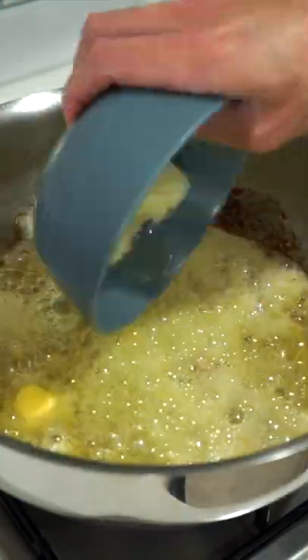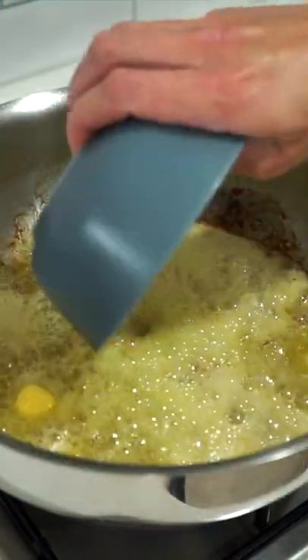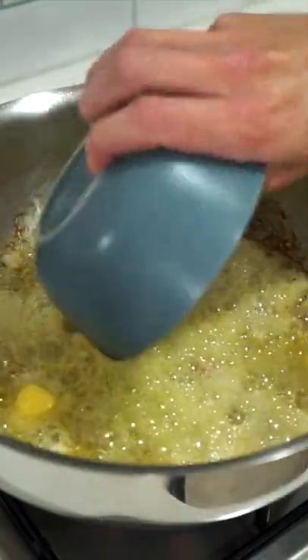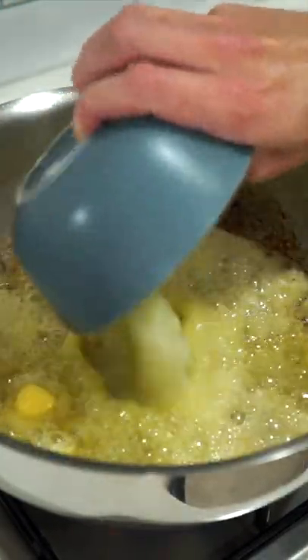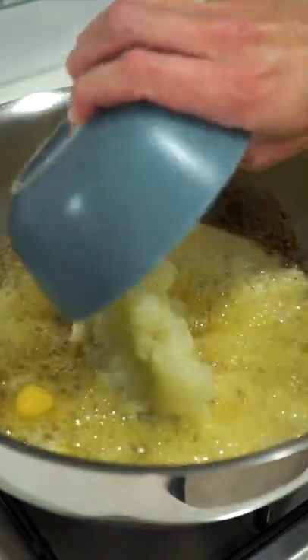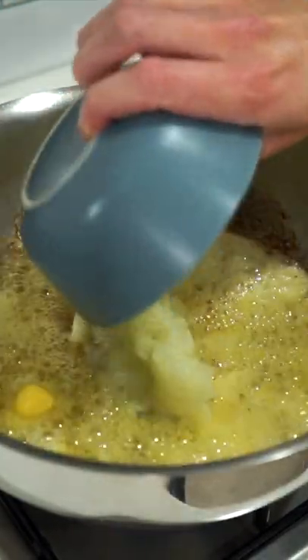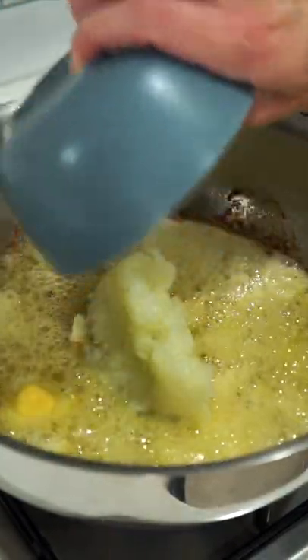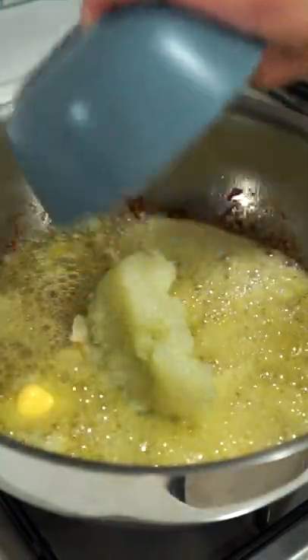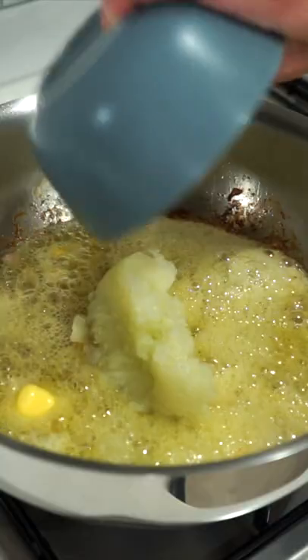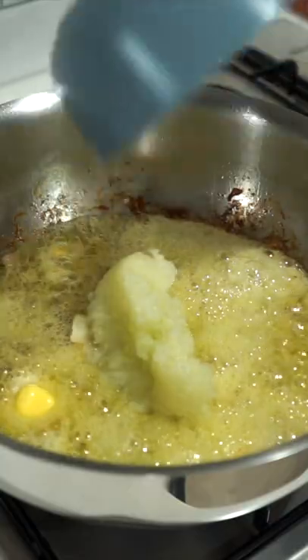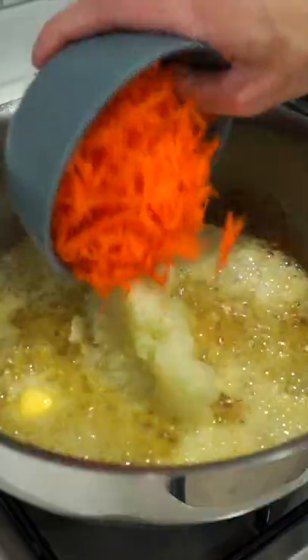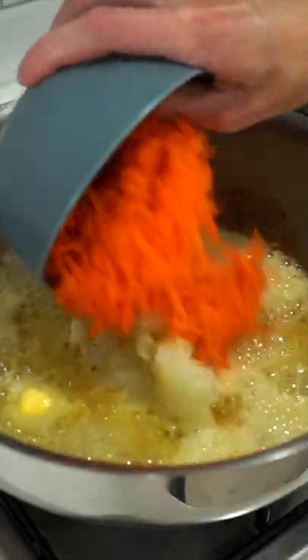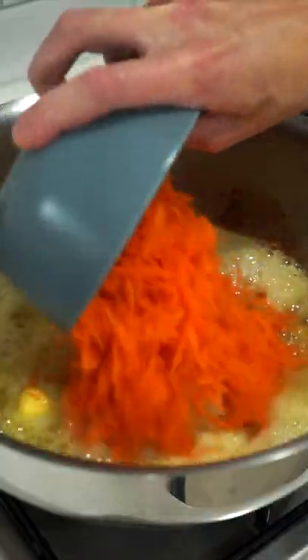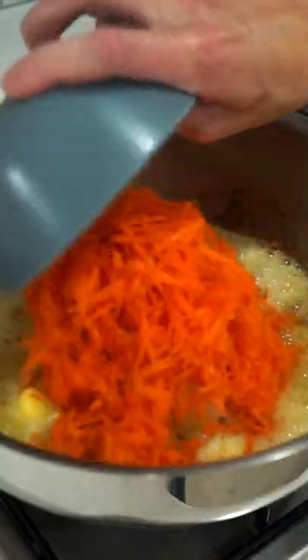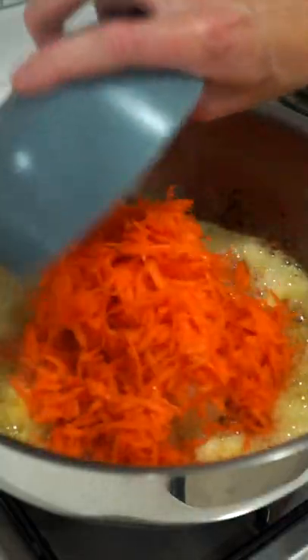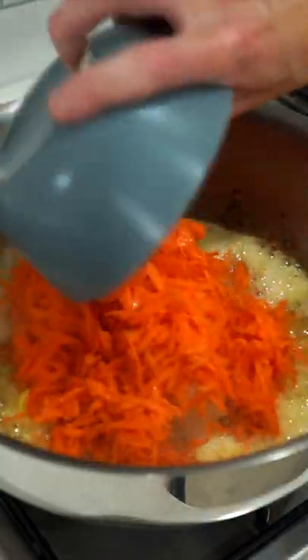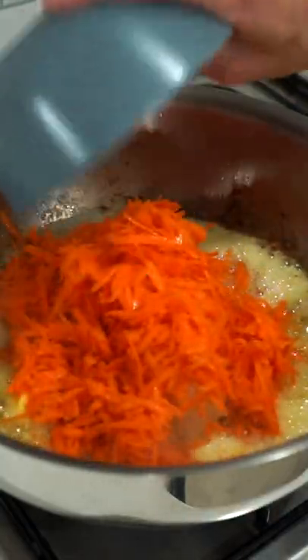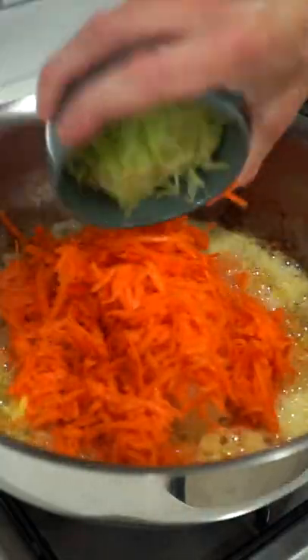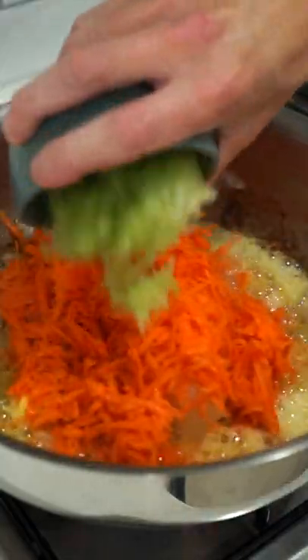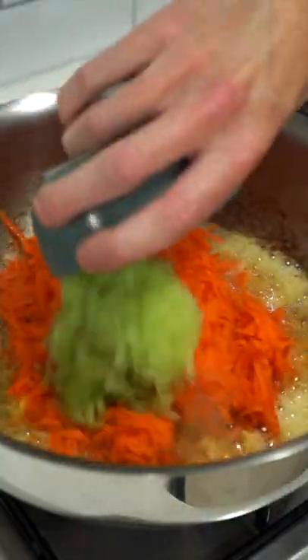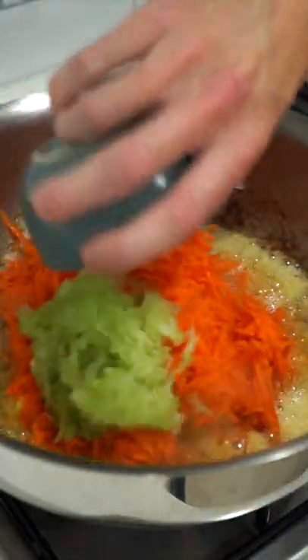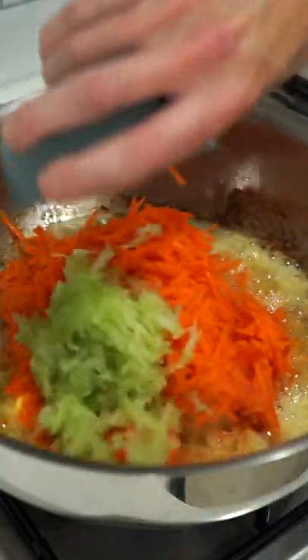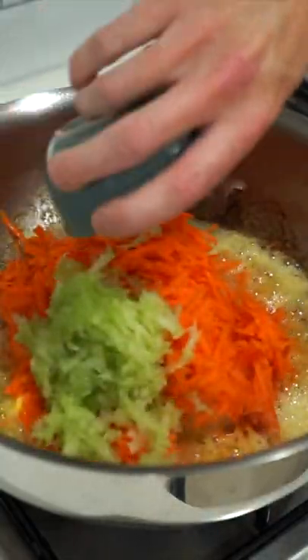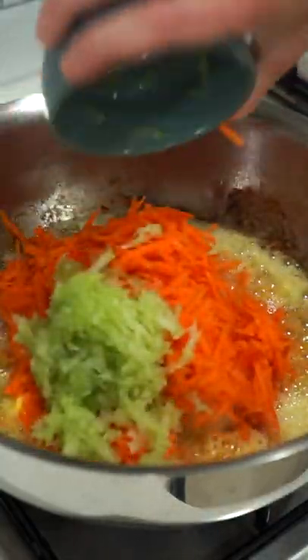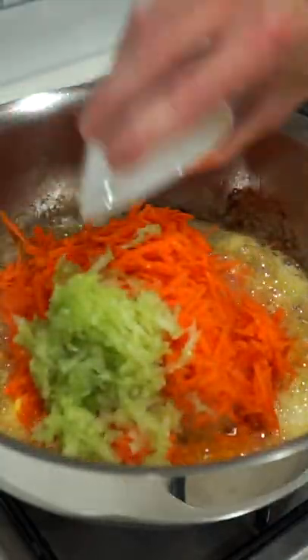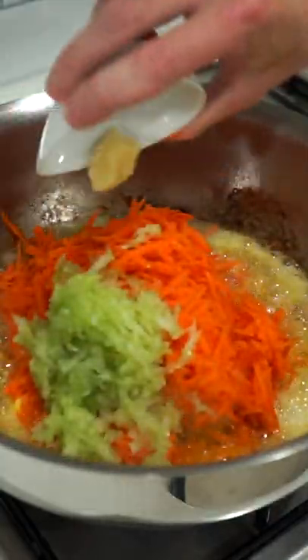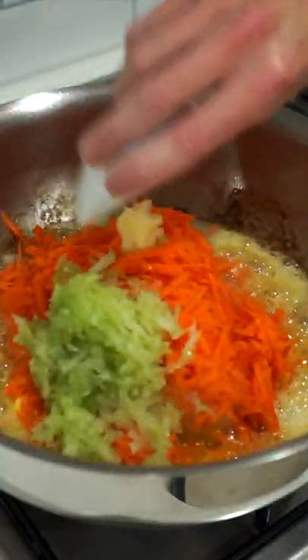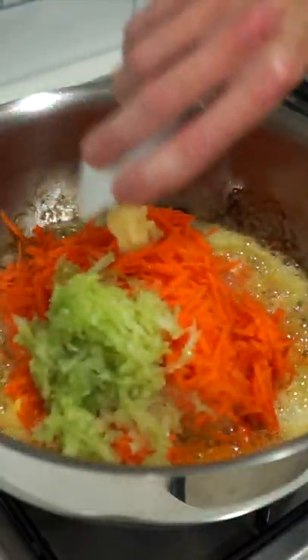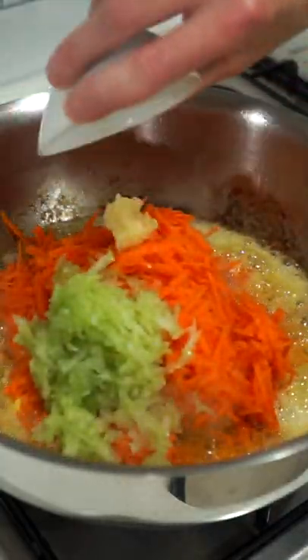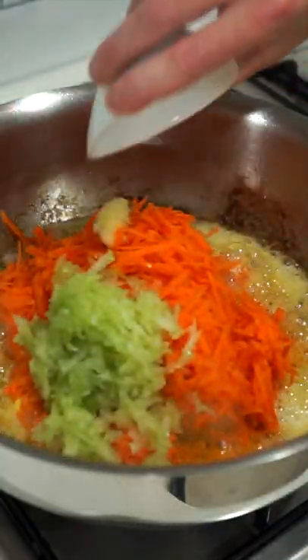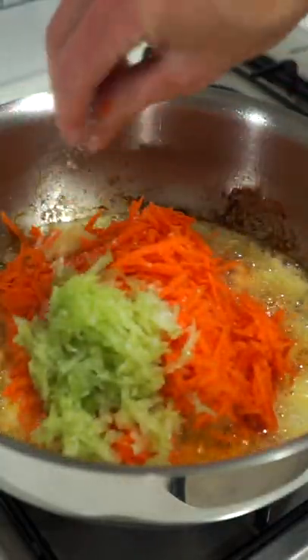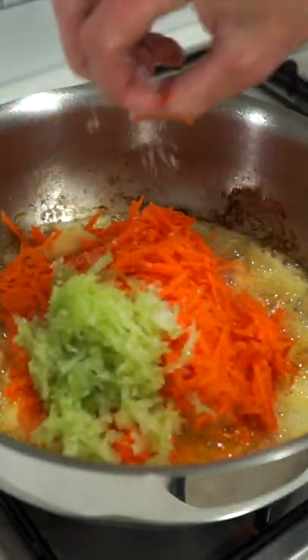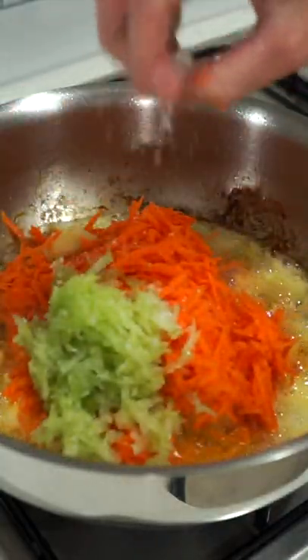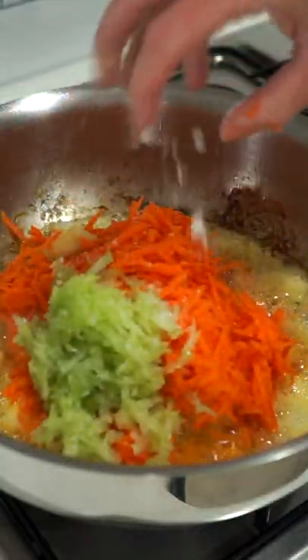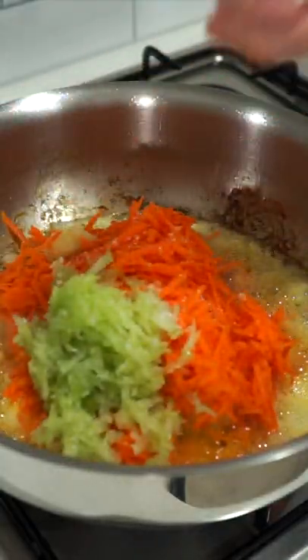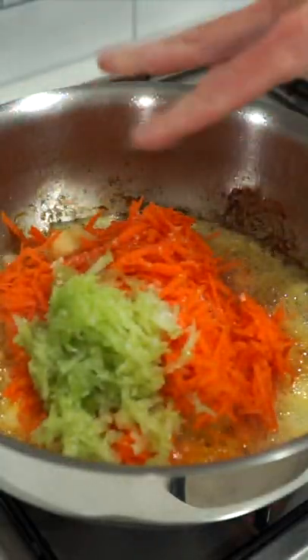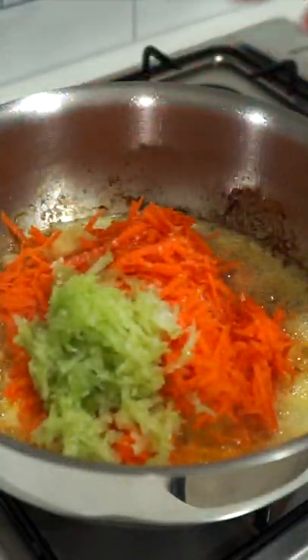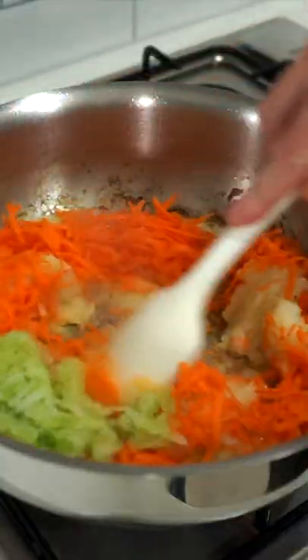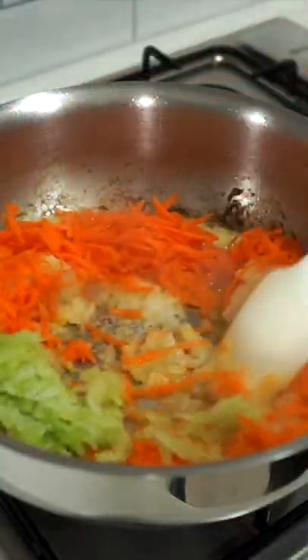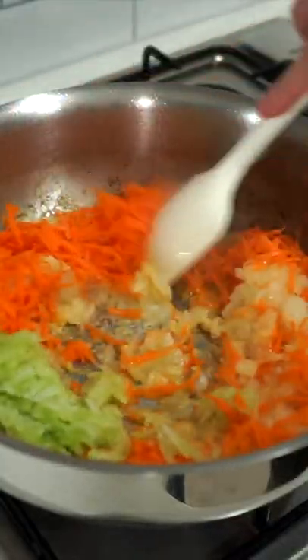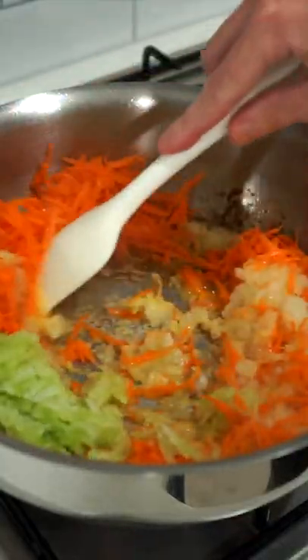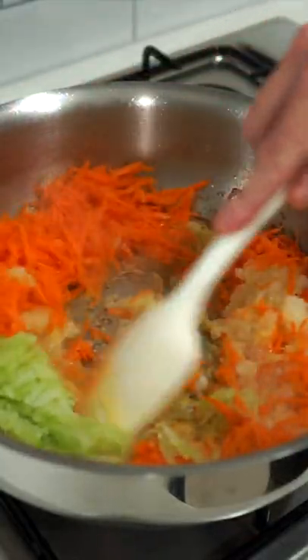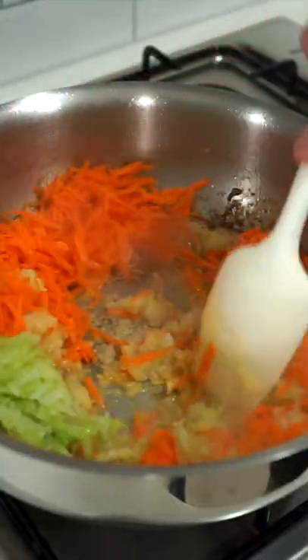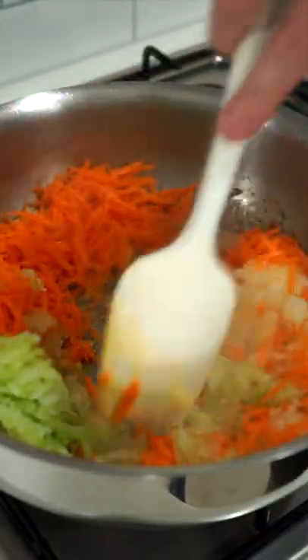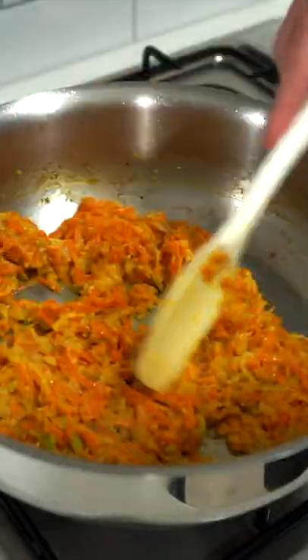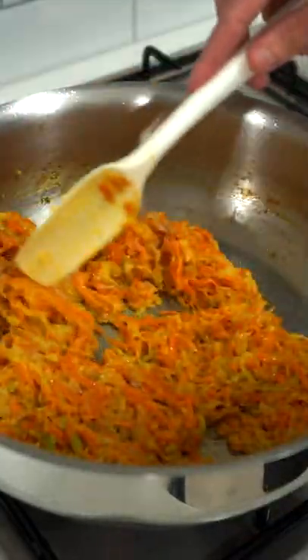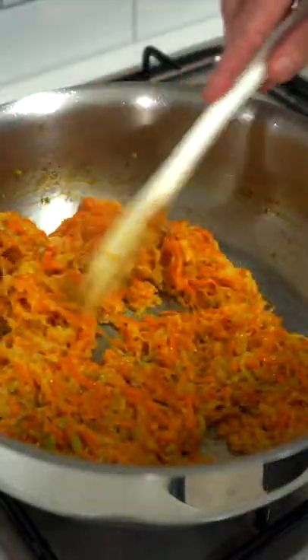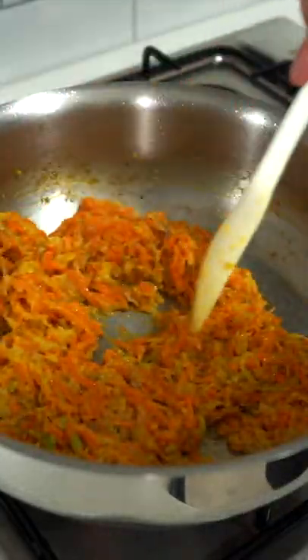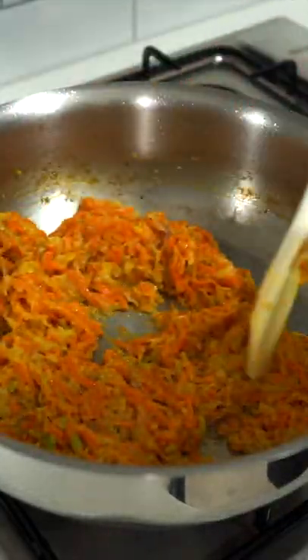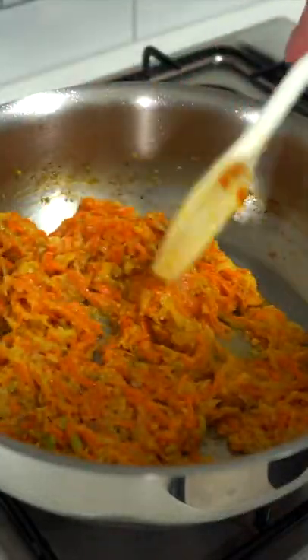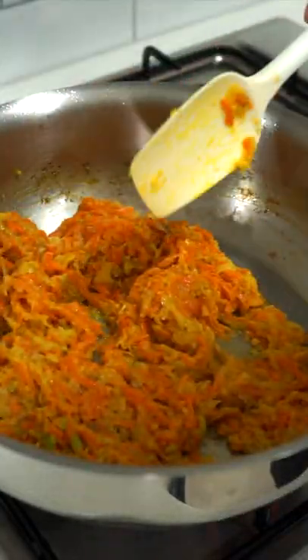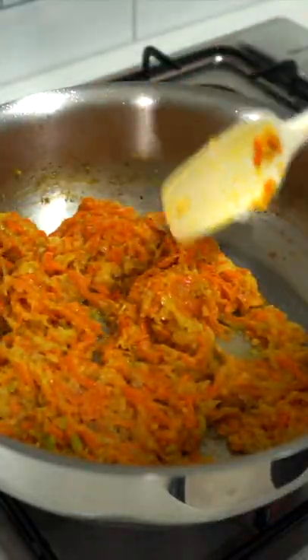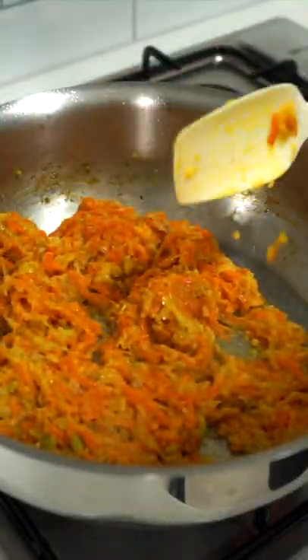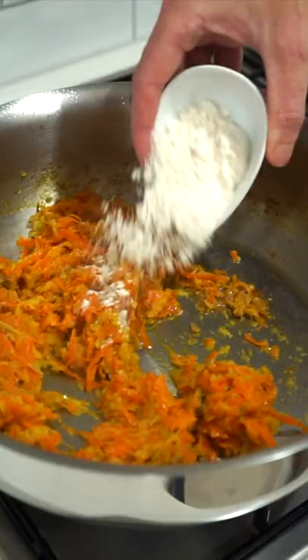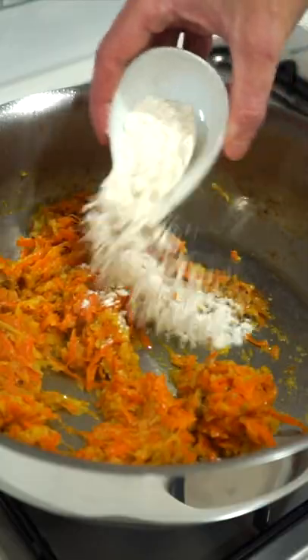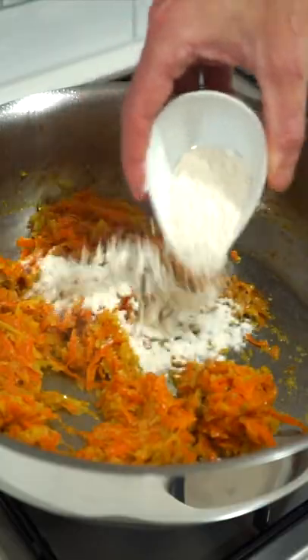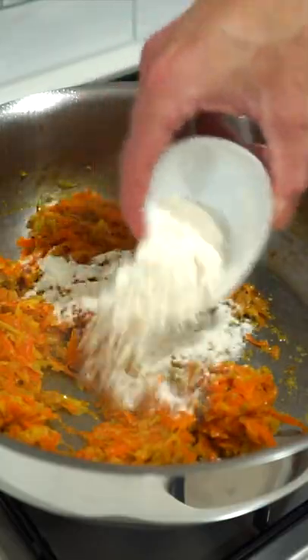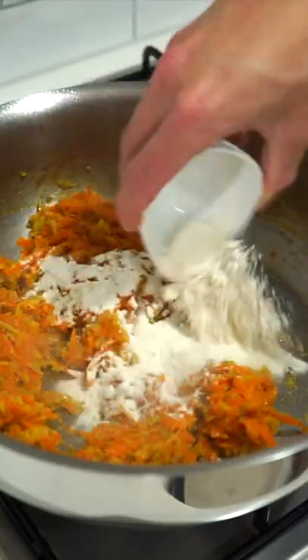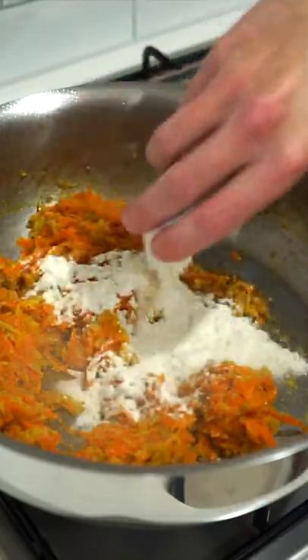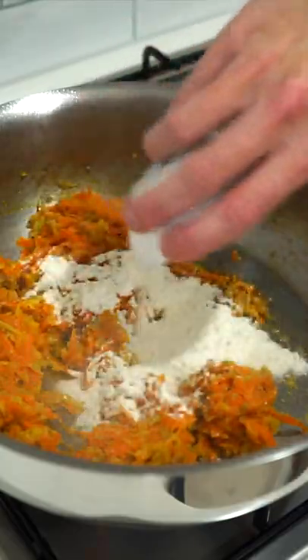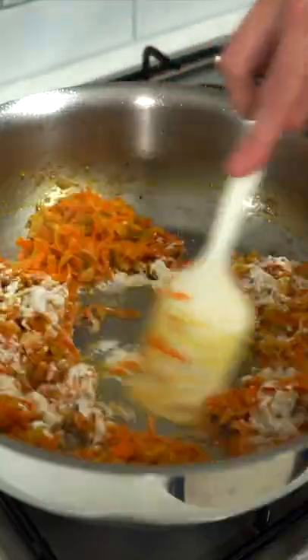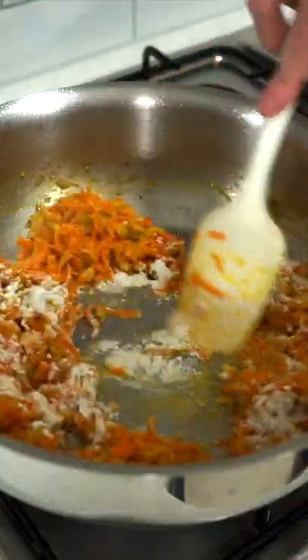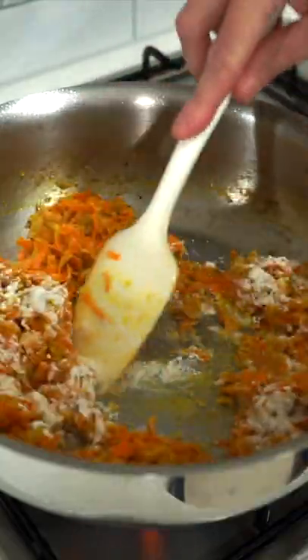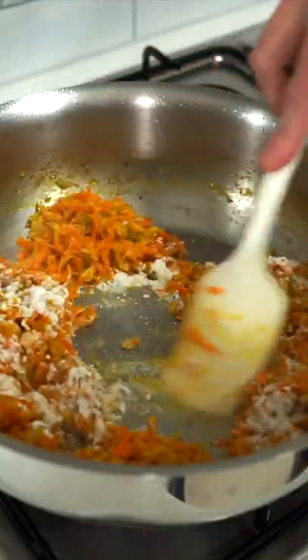Add in the butter allowing it to melt then add in the onion, carrot, celery, garlic and sea salt flakes to taste and saute for 6 minutes or until lightly golden.